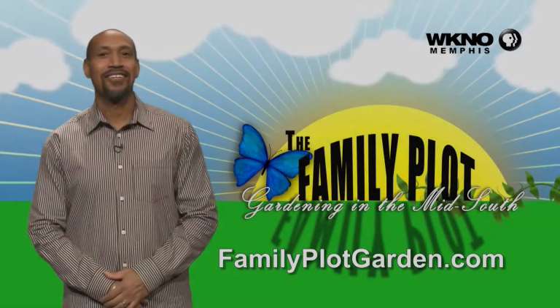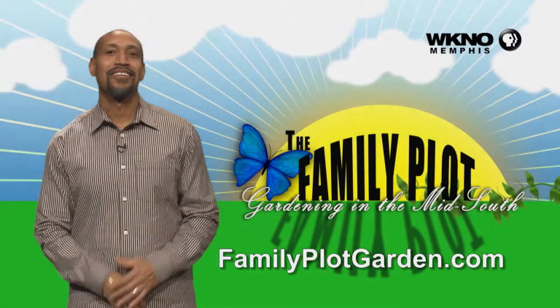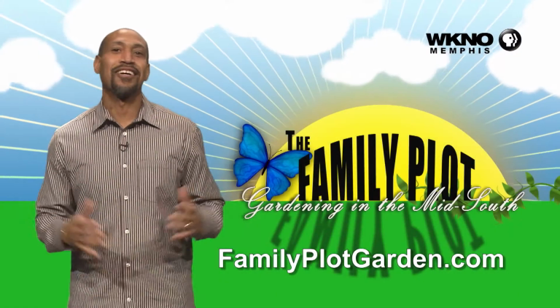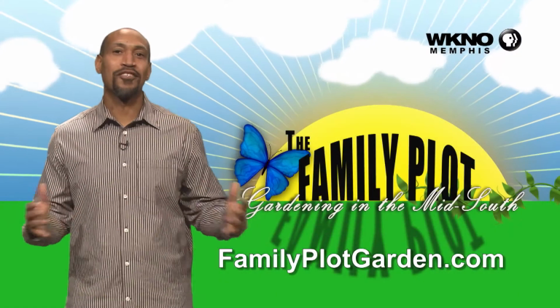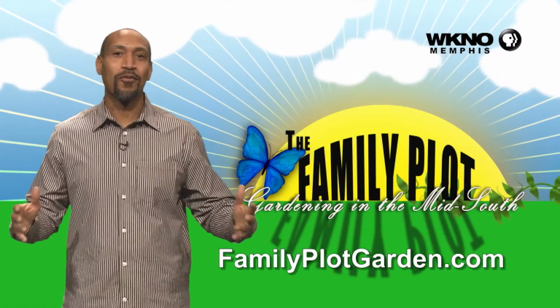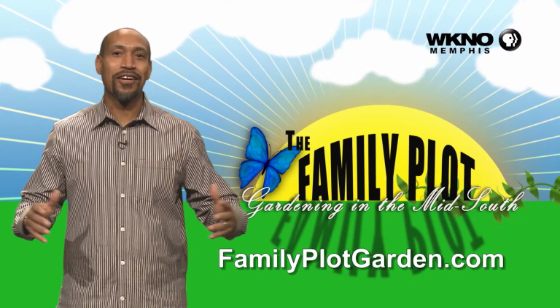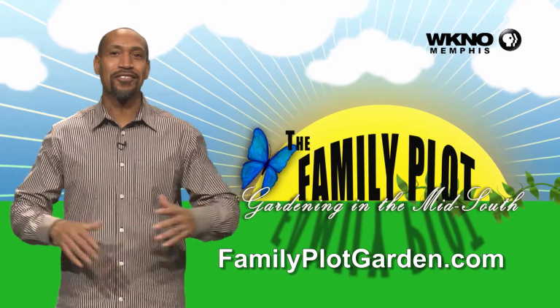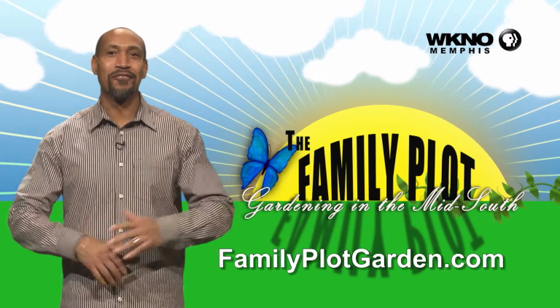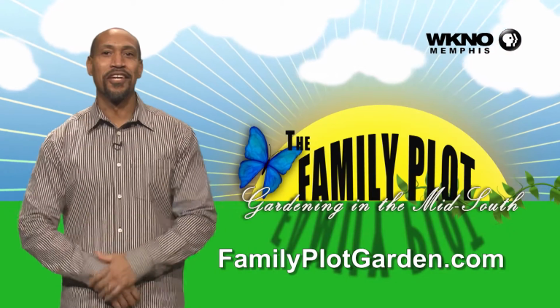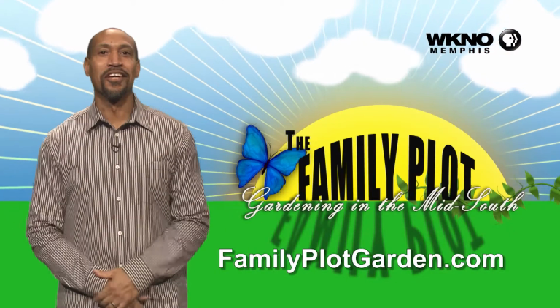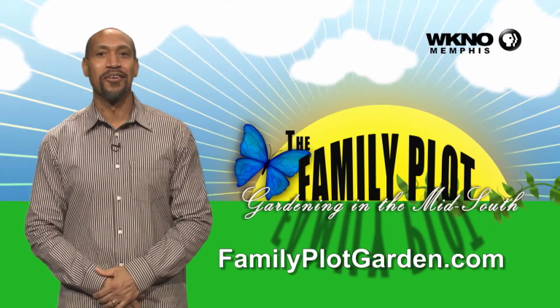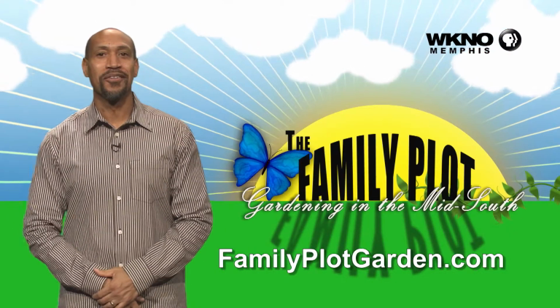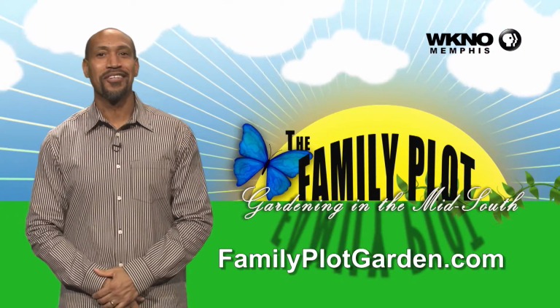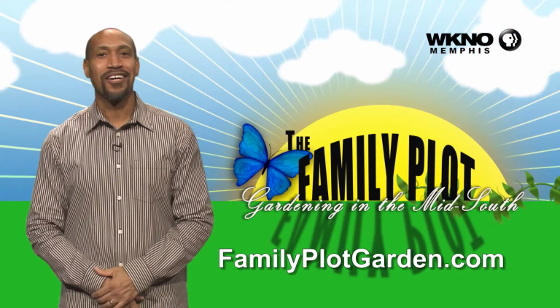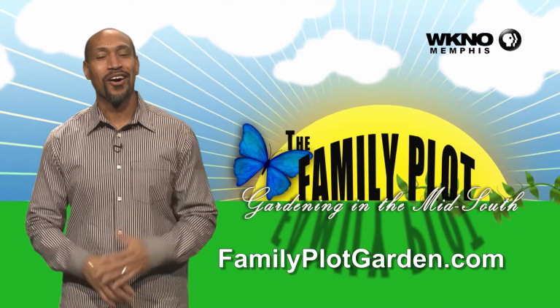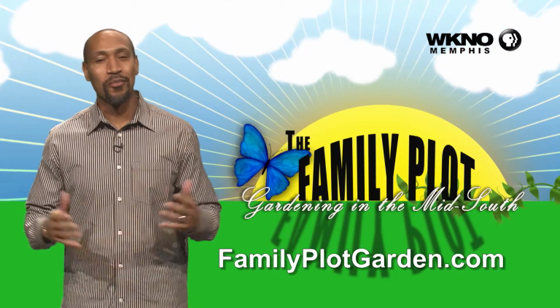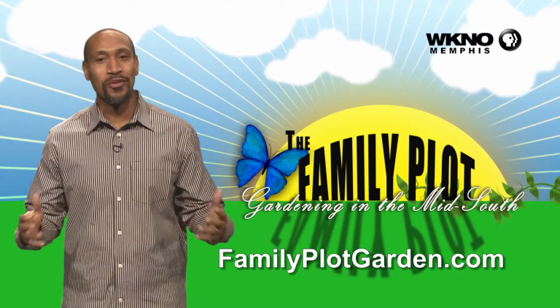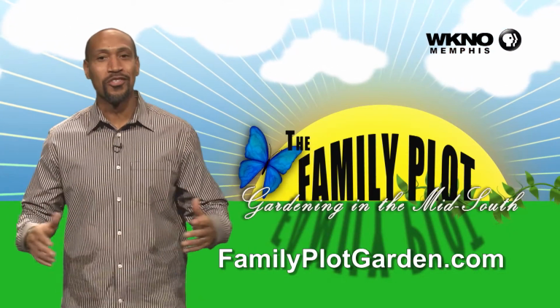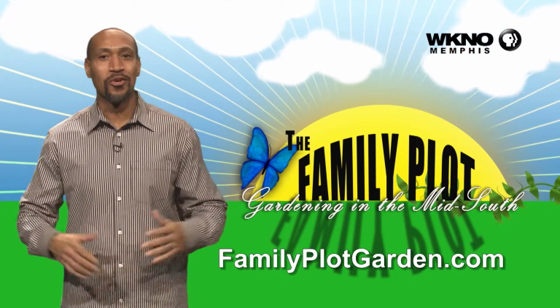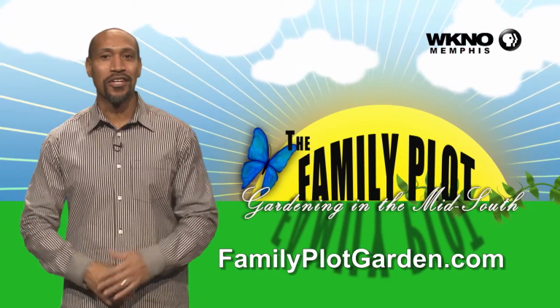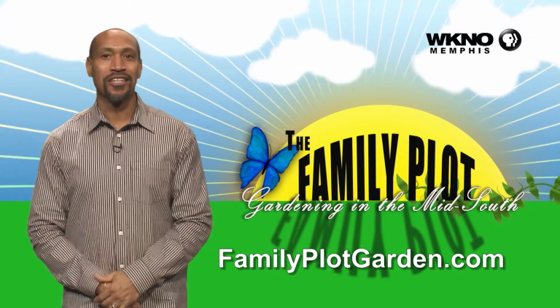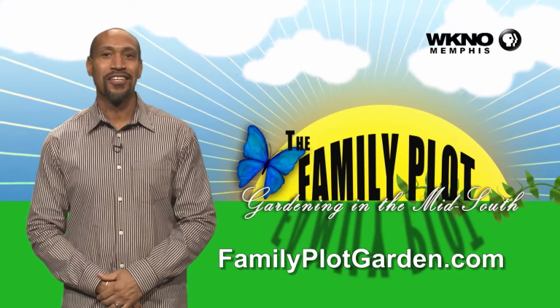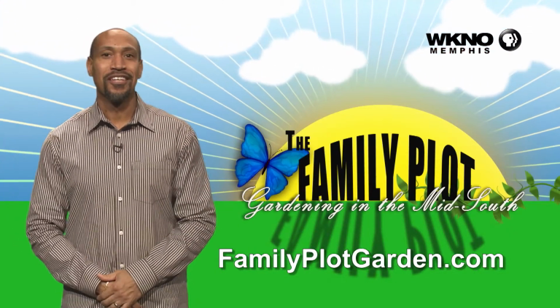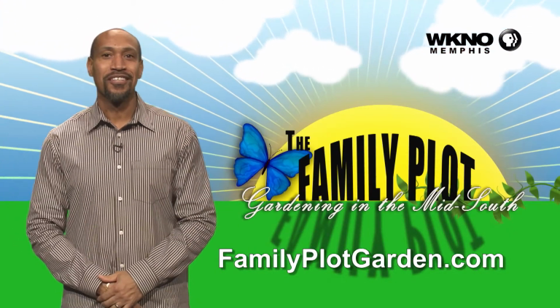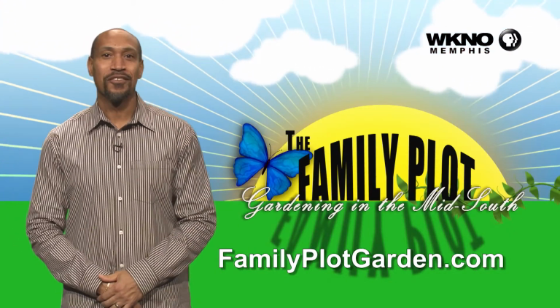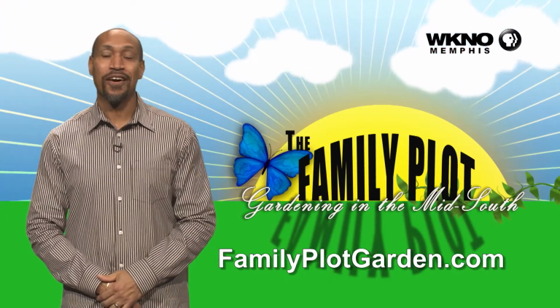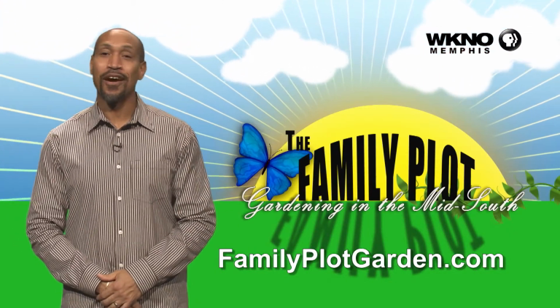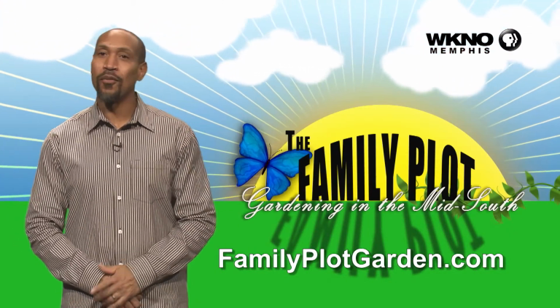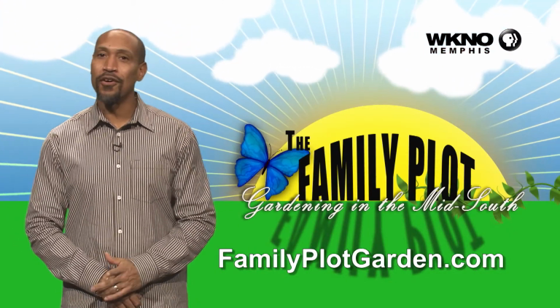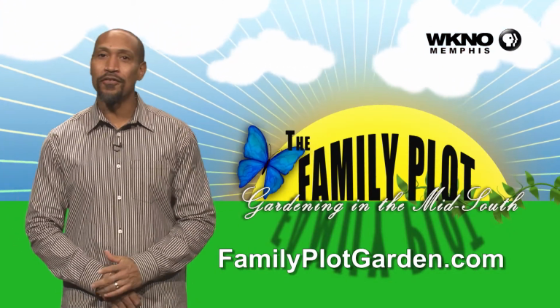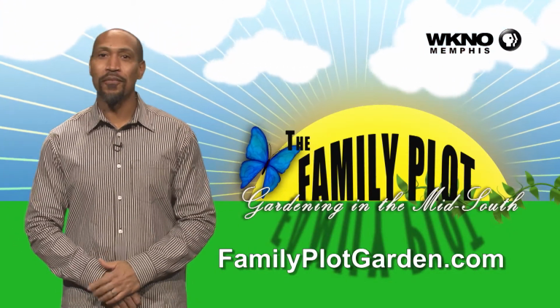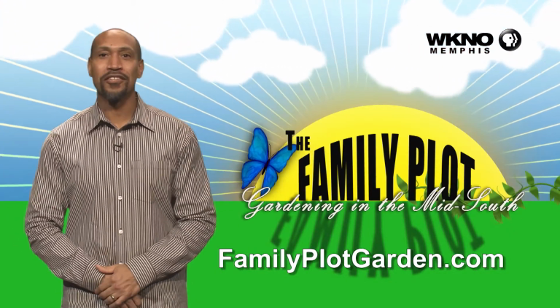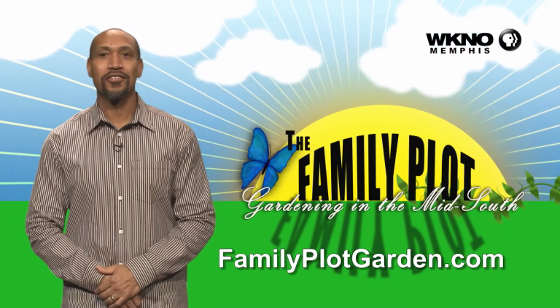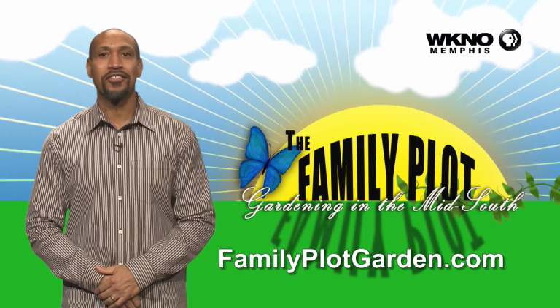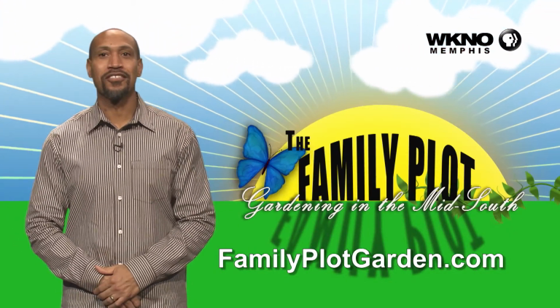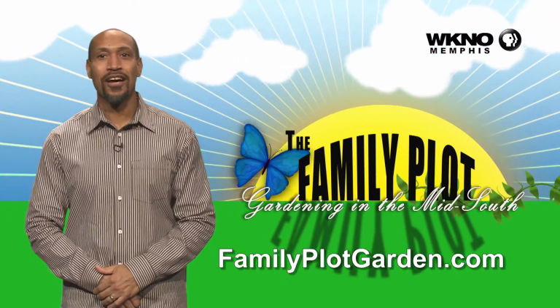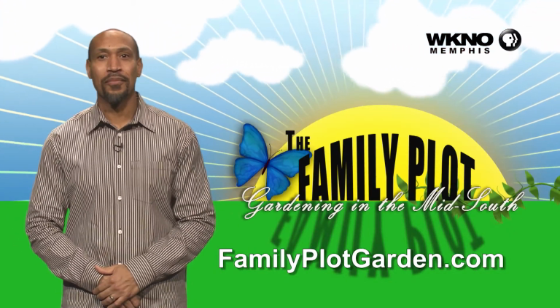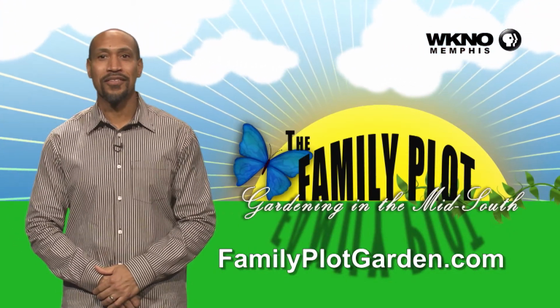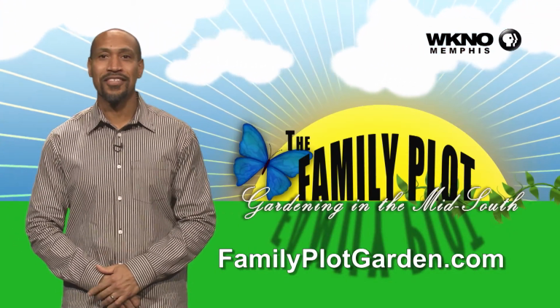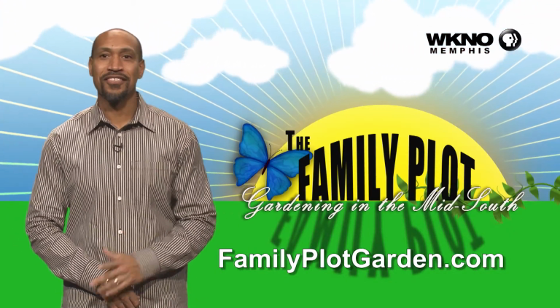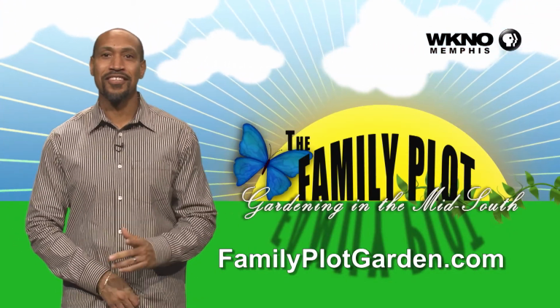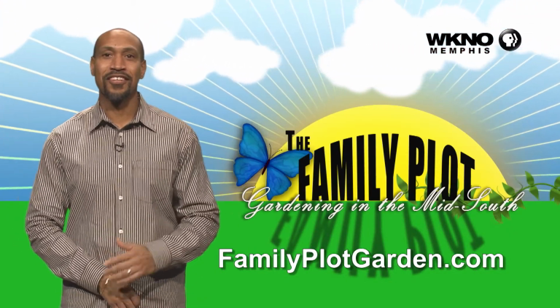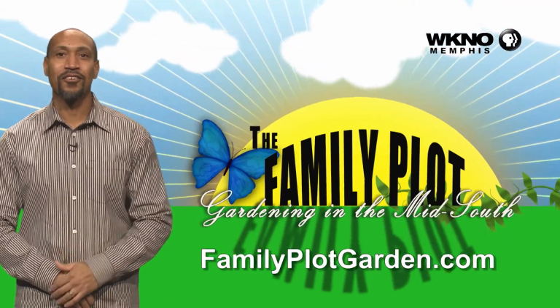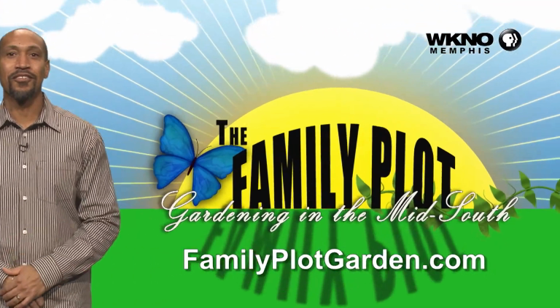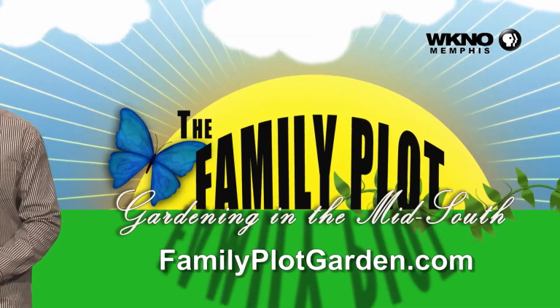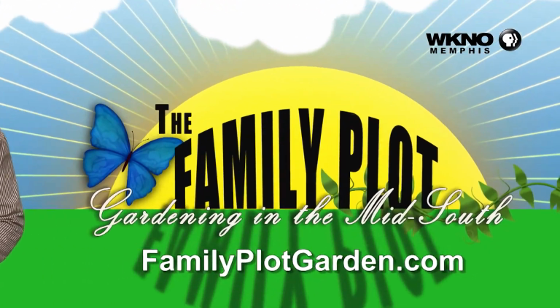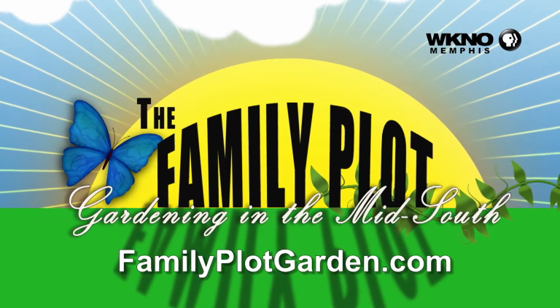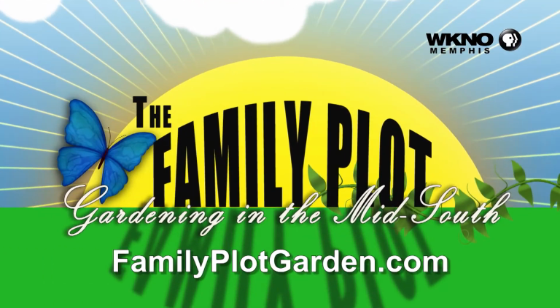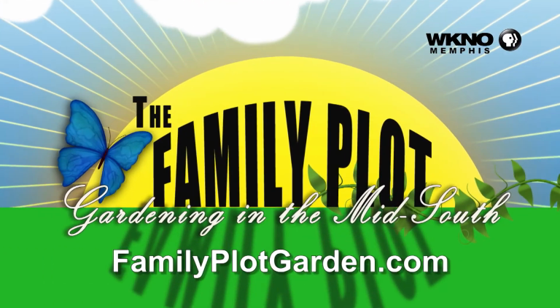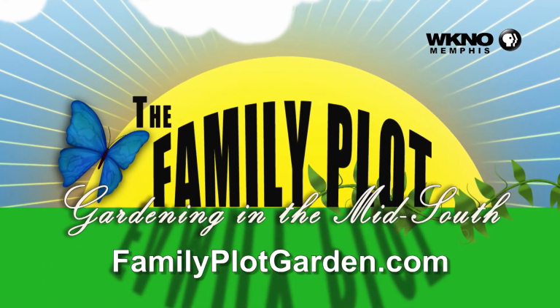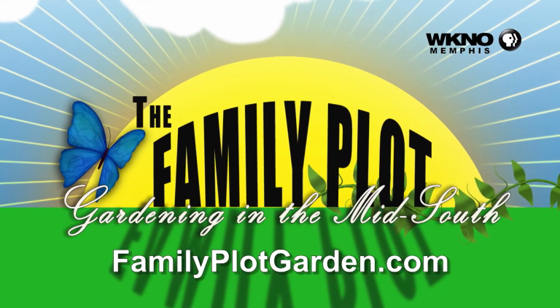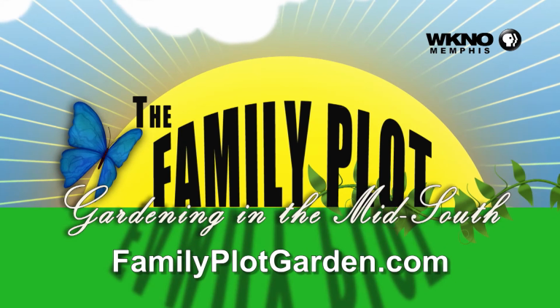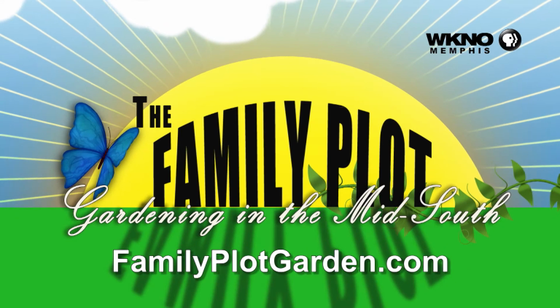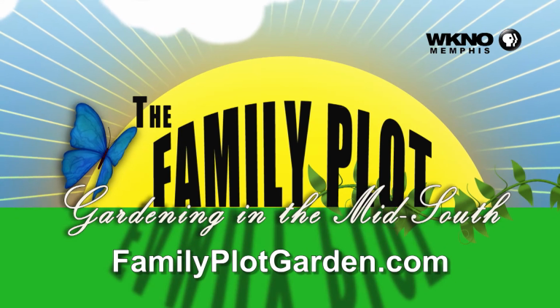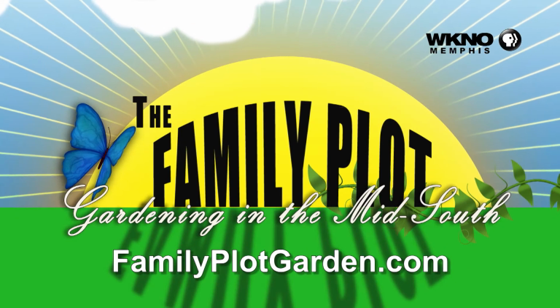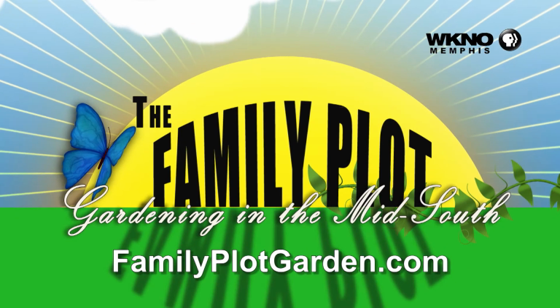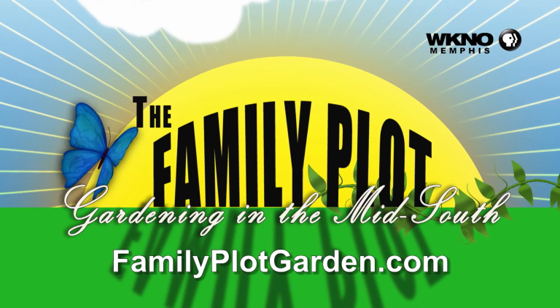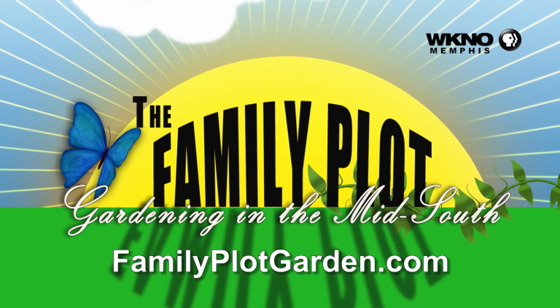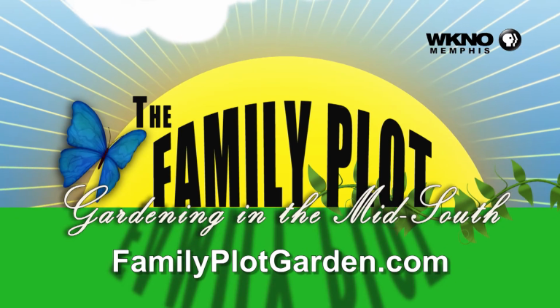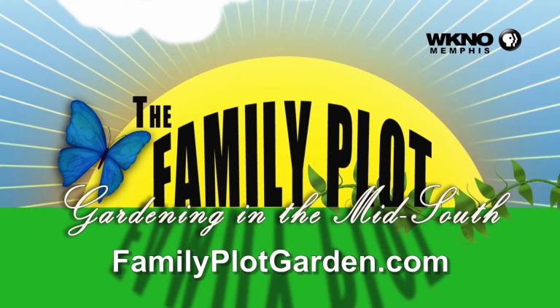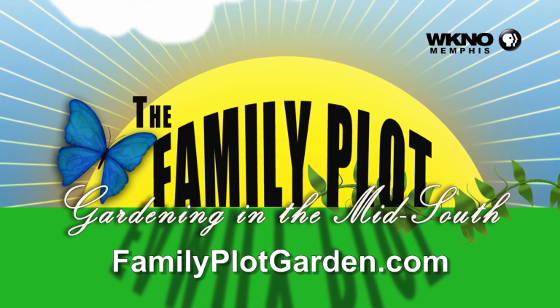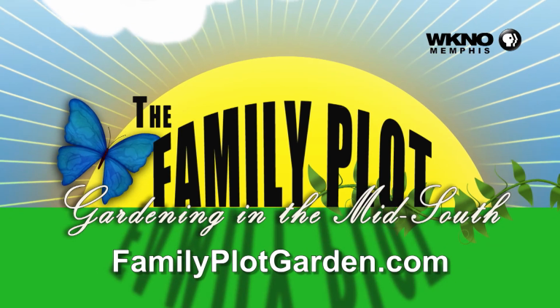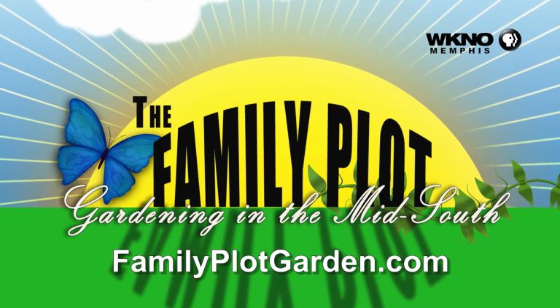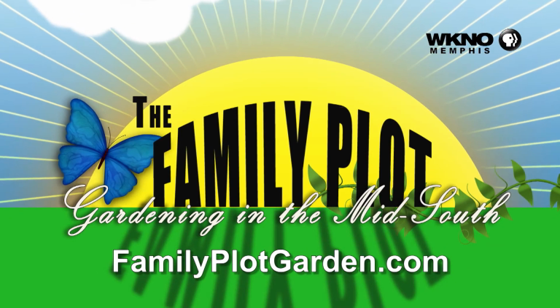Thanks for watching the video, I hope you enjoyed it. To find out more information on this topic, just click on the FamilyPlotGarden.com link in the description.